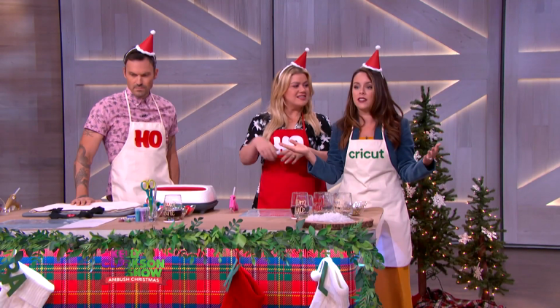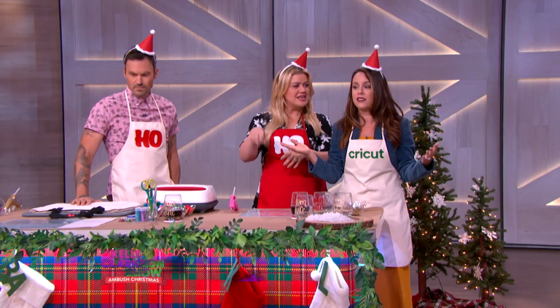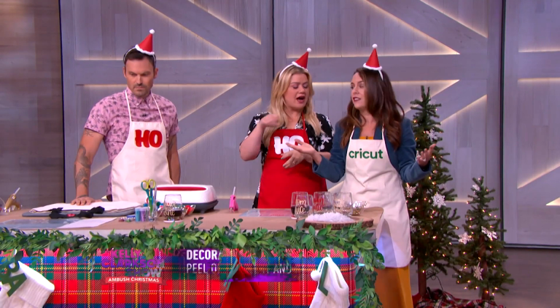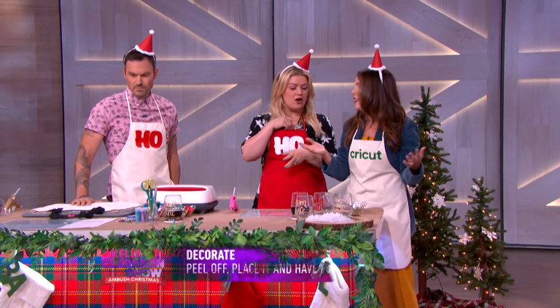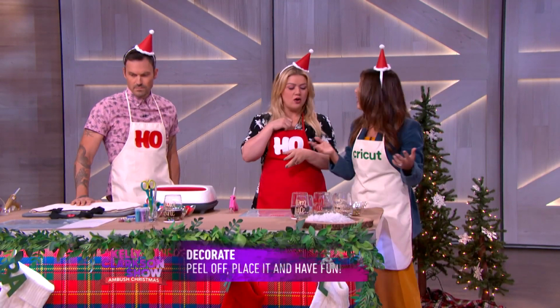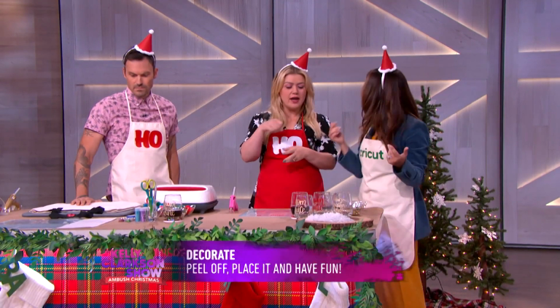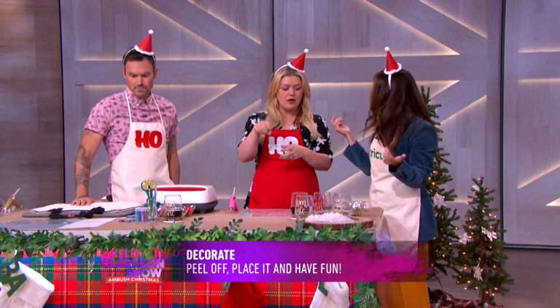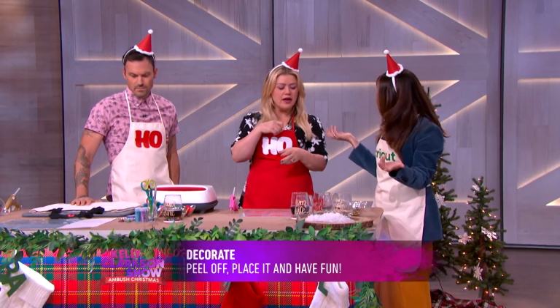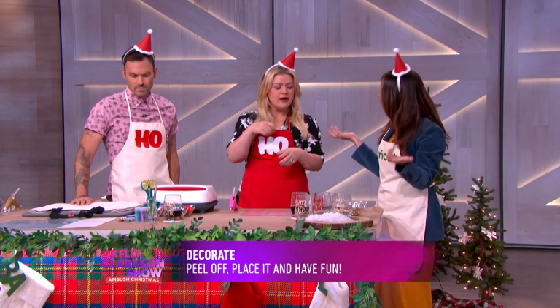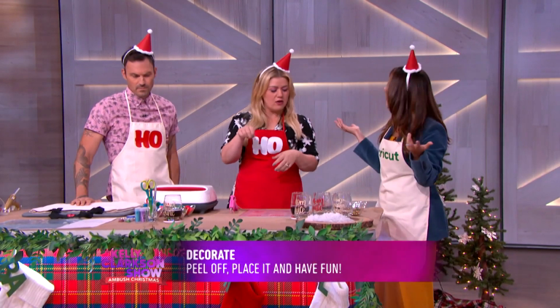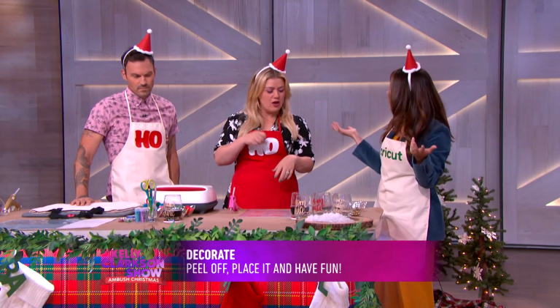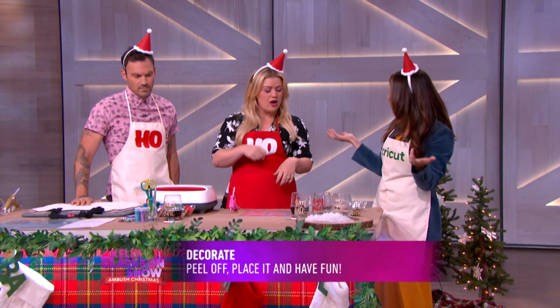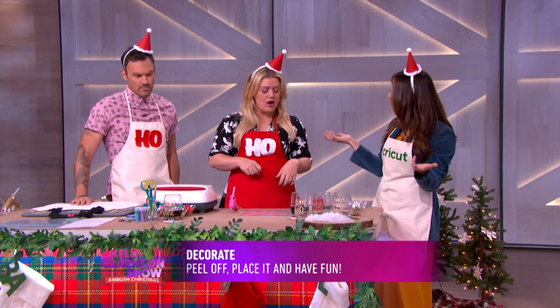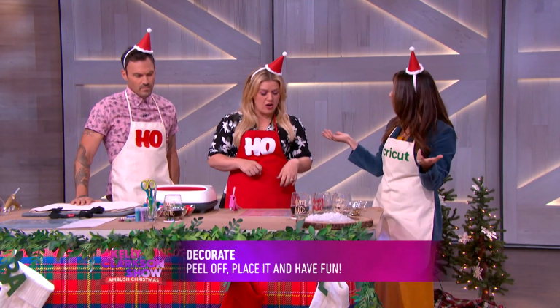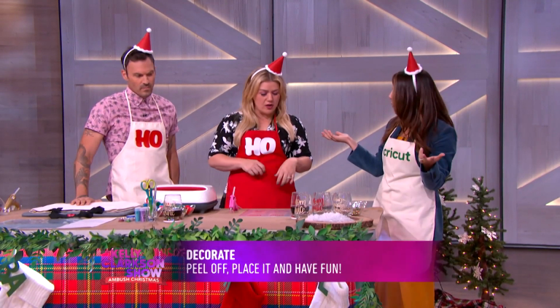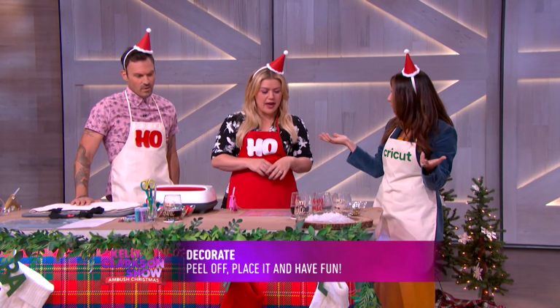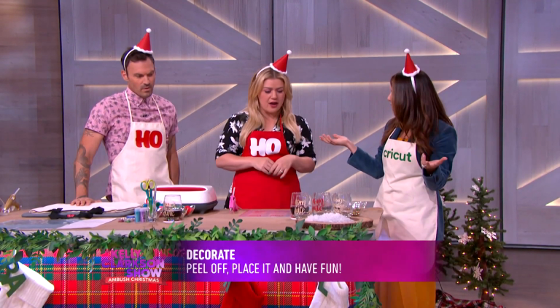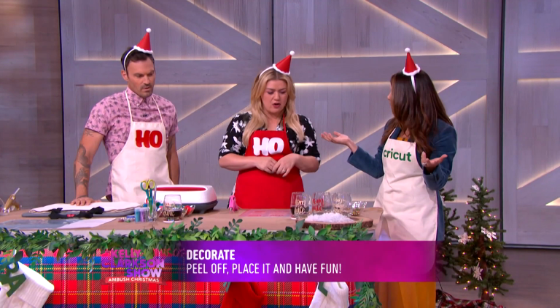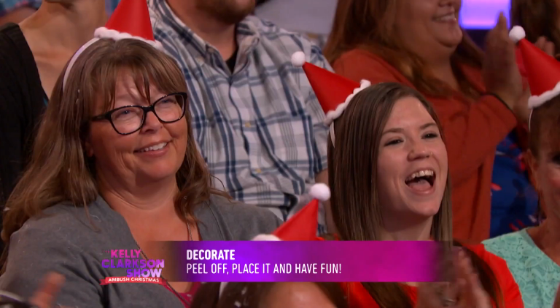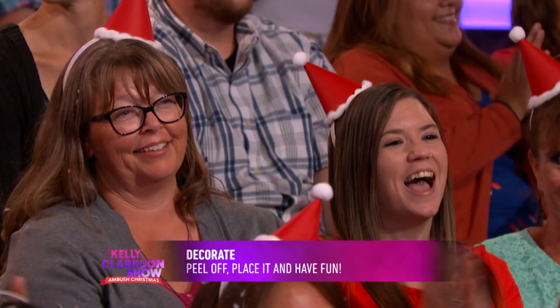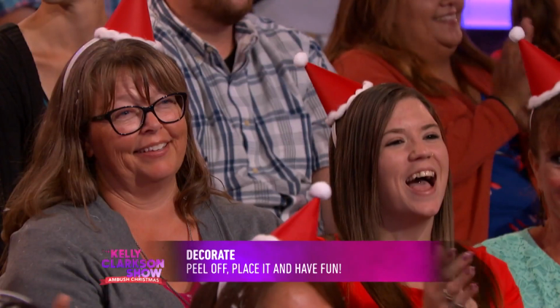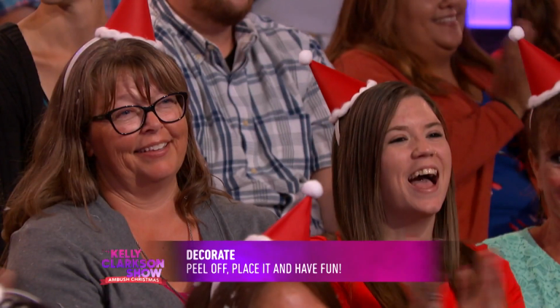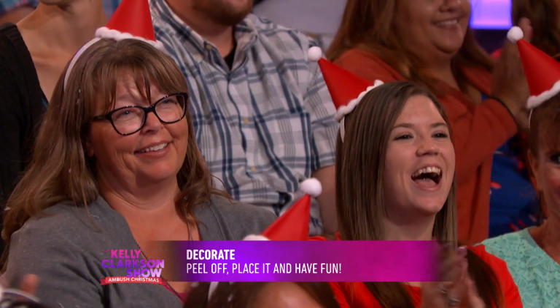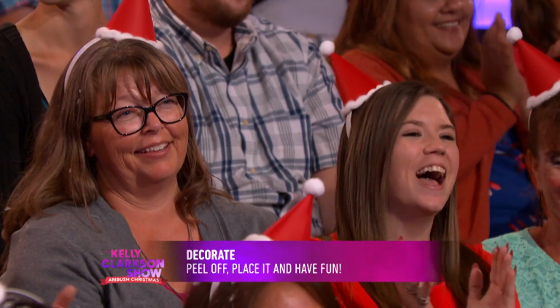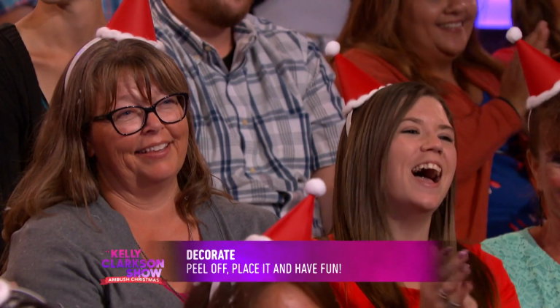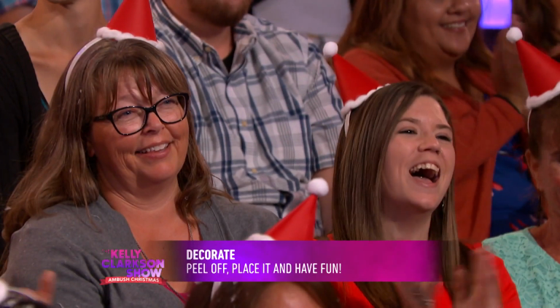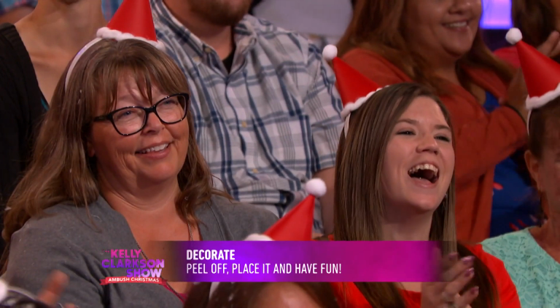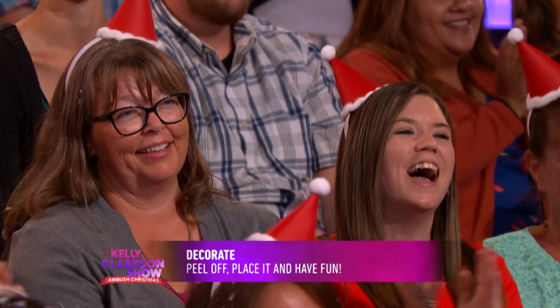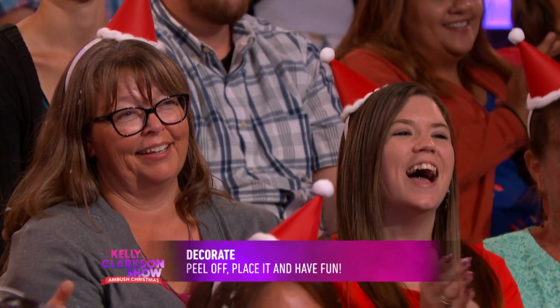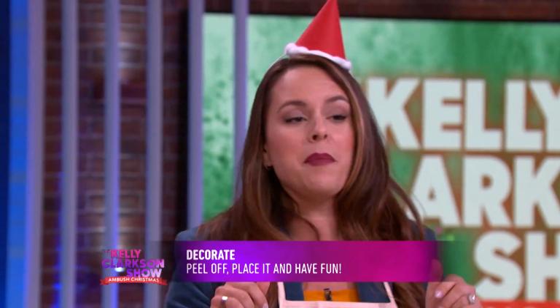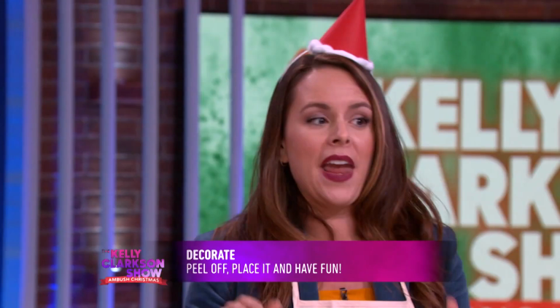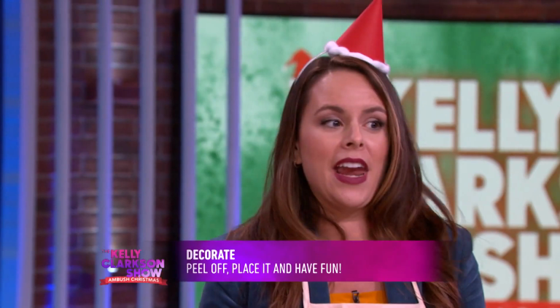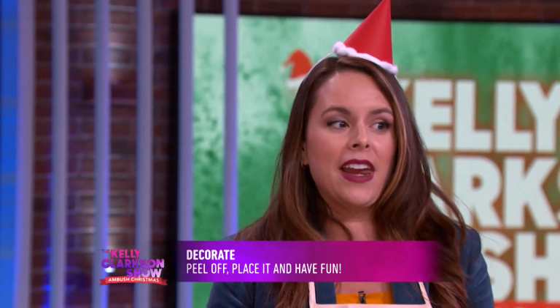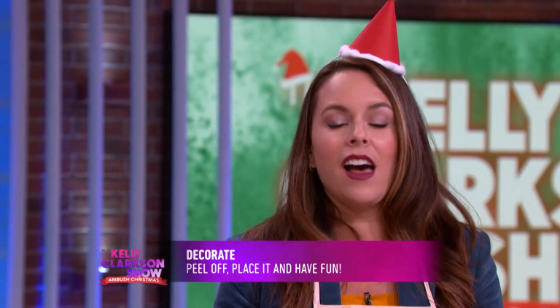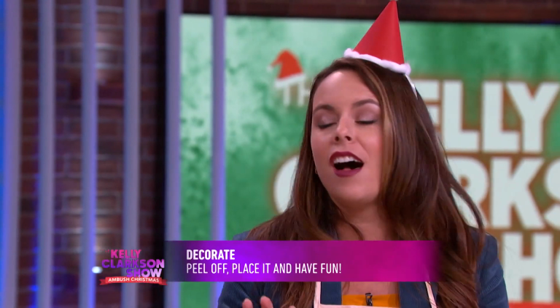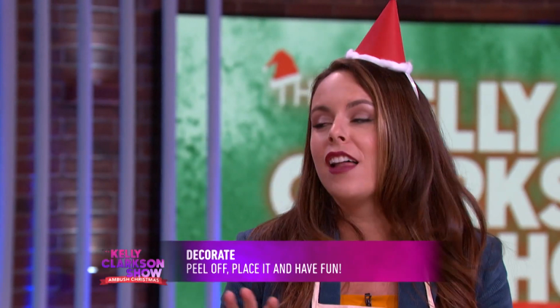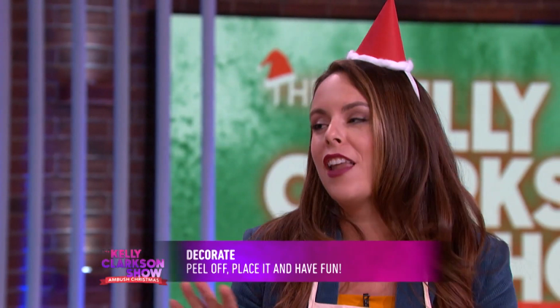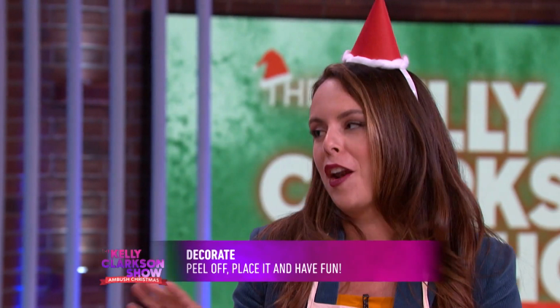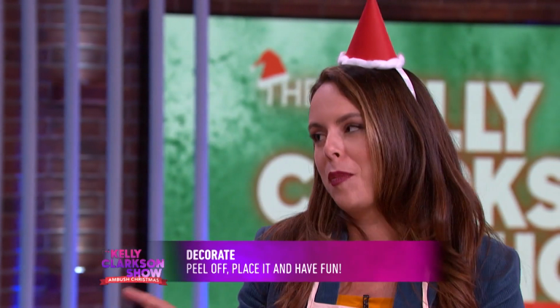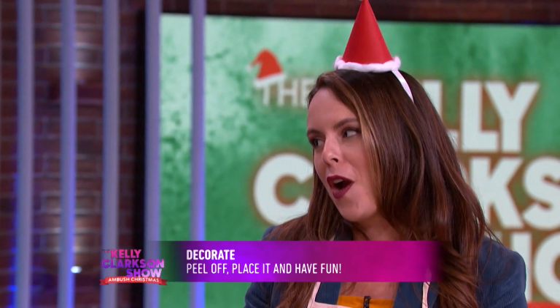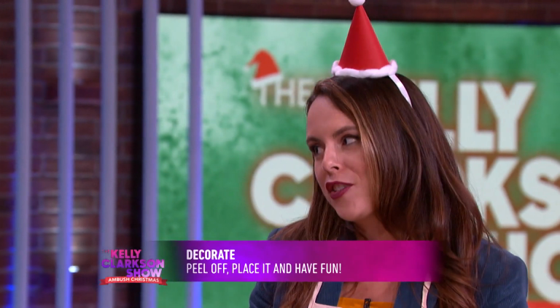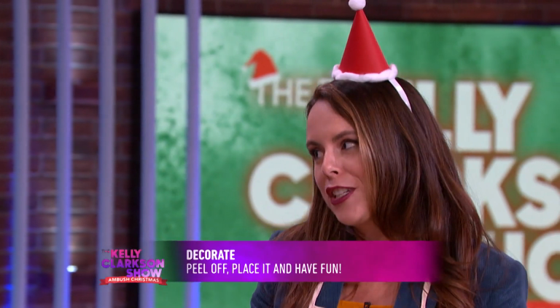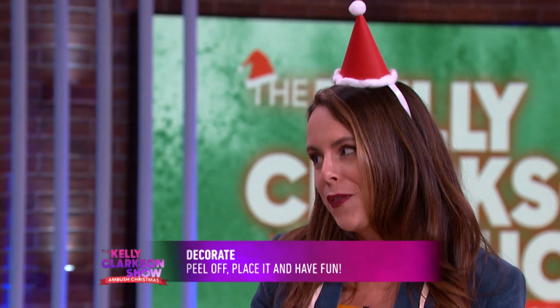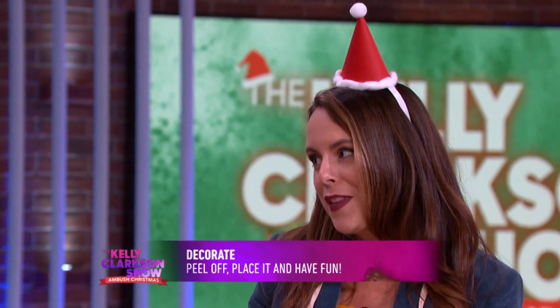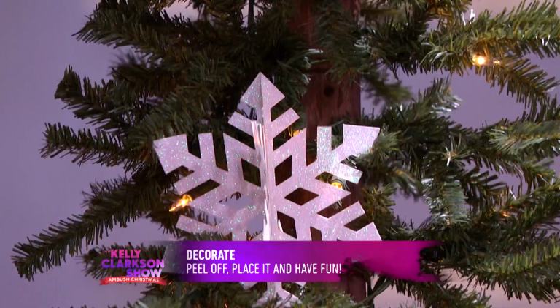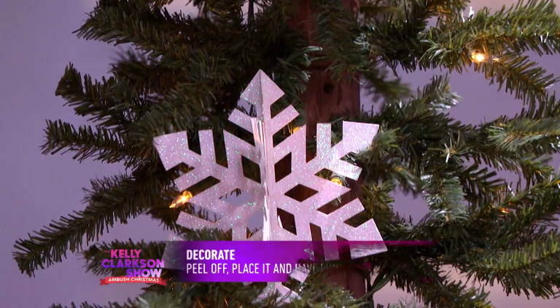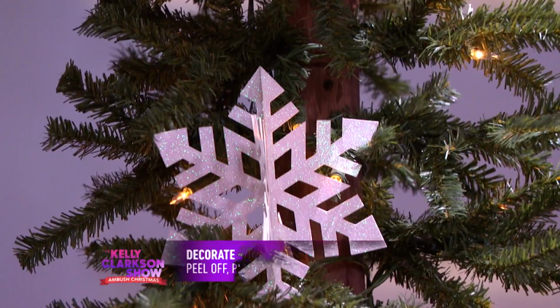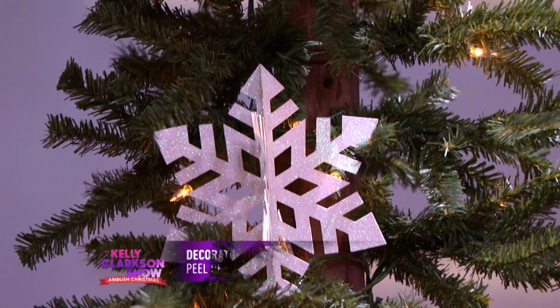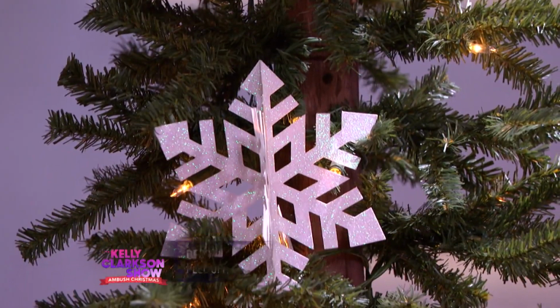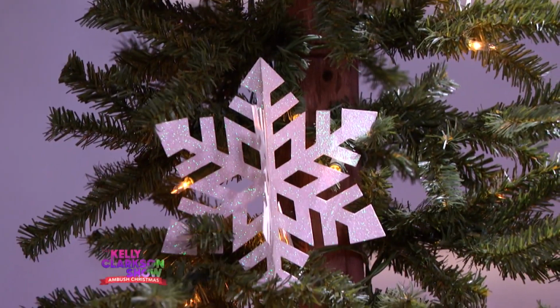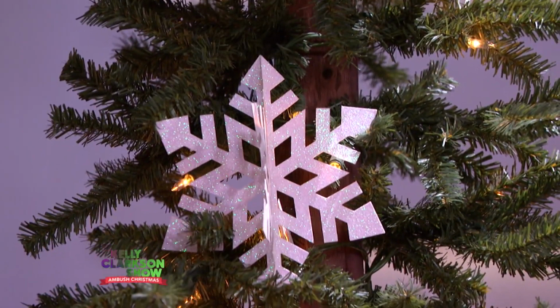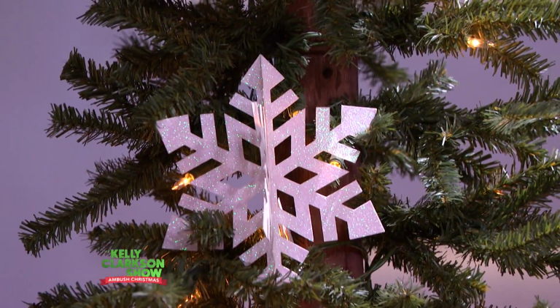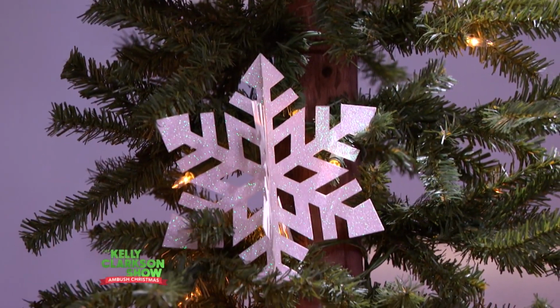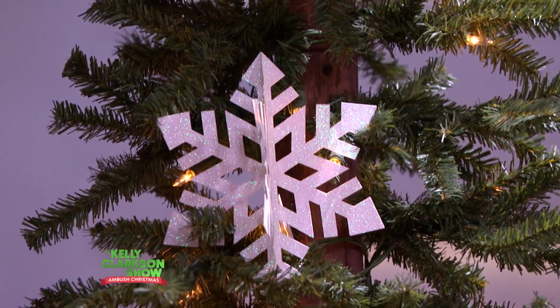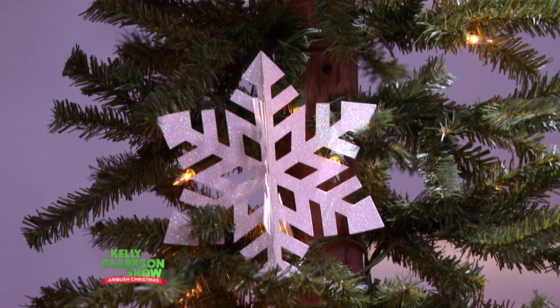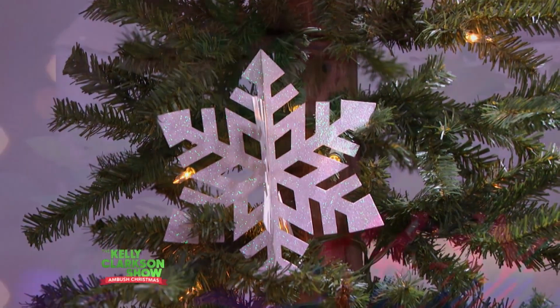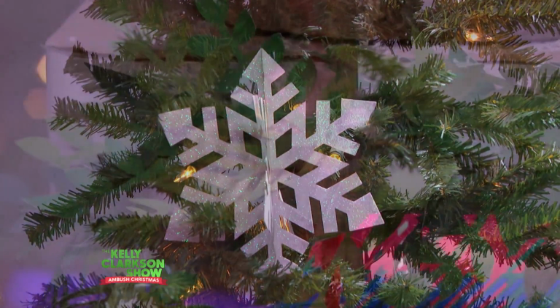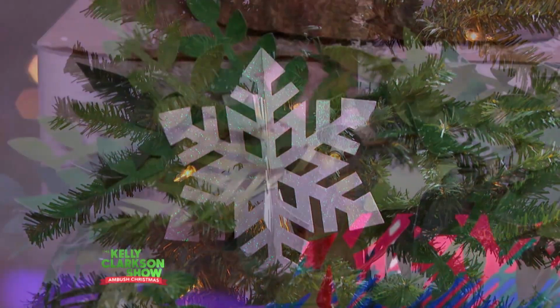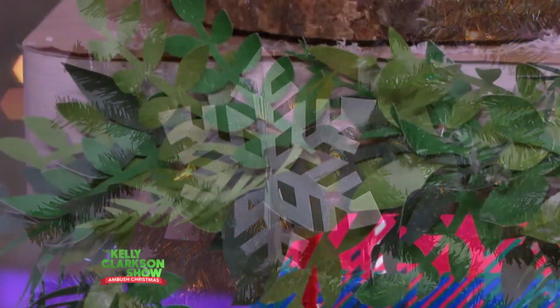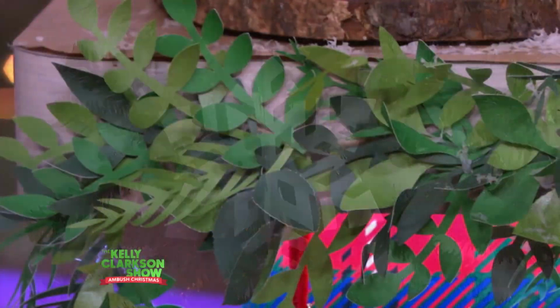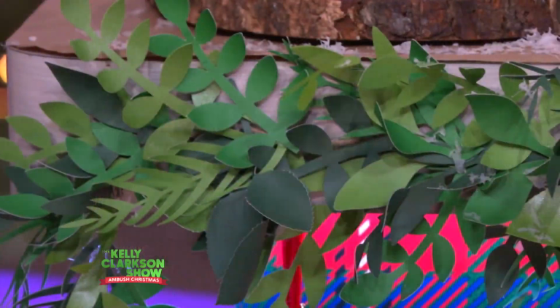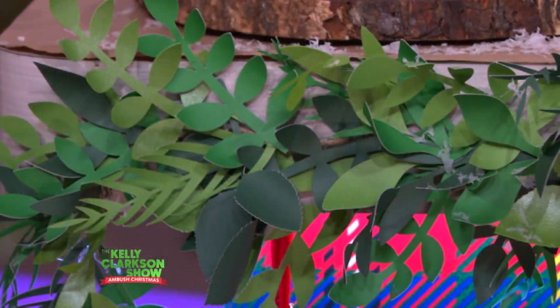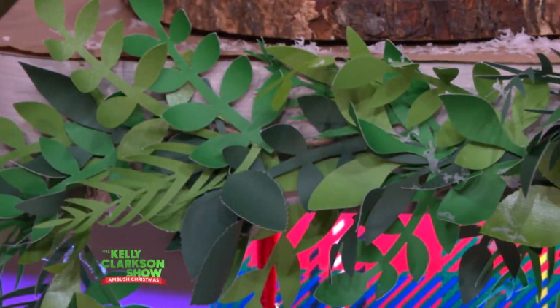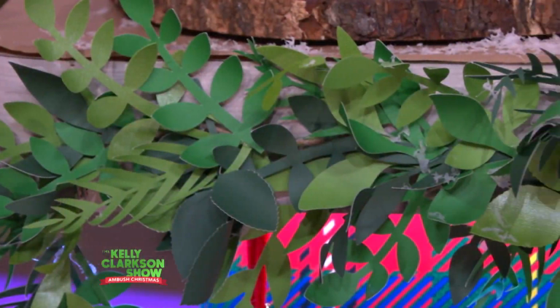Kind of like a decal. Exactly. We made a lot of projects for the set — we just wanted to show you guys all the things you can make.